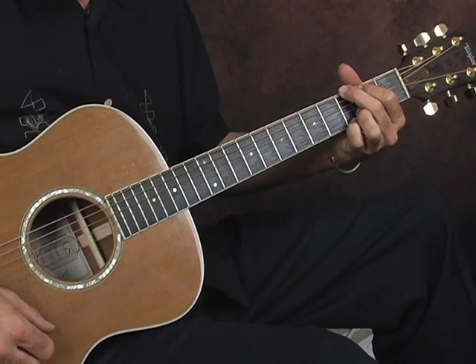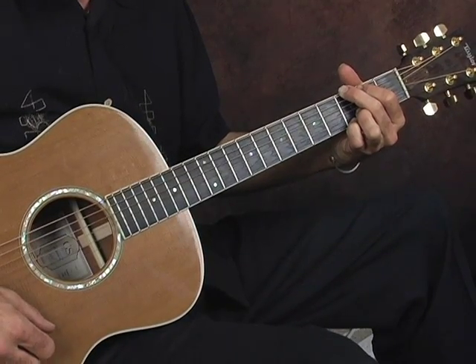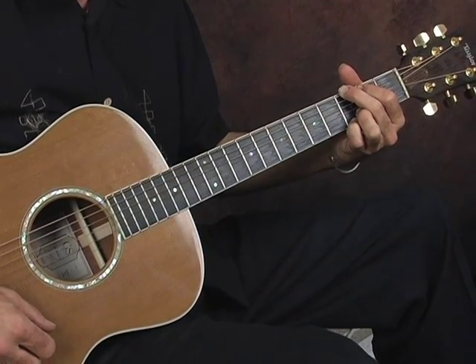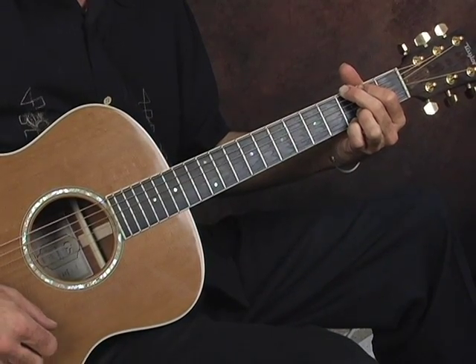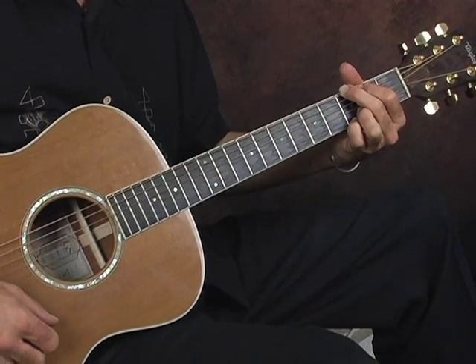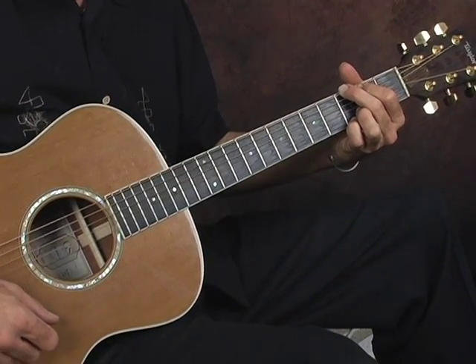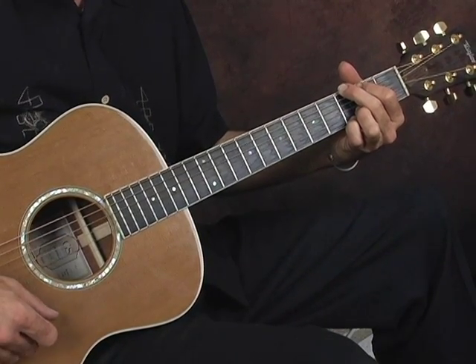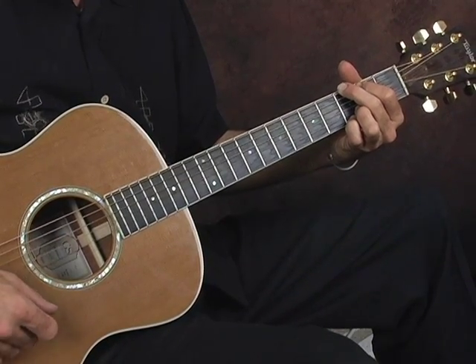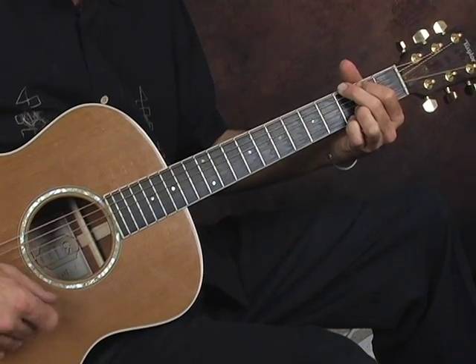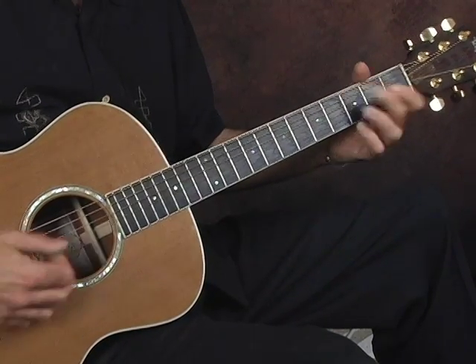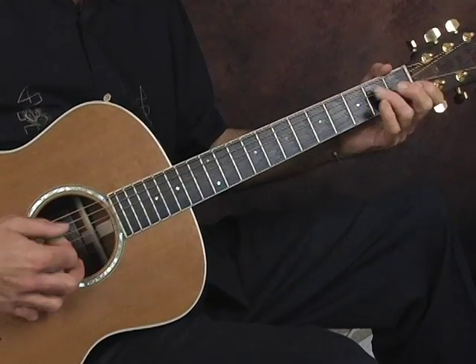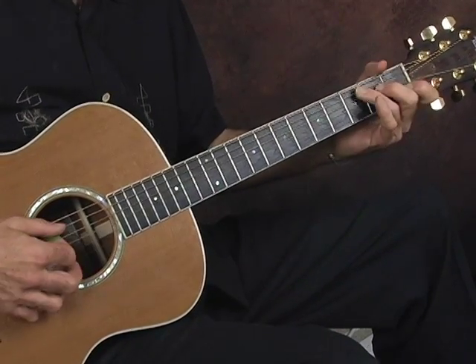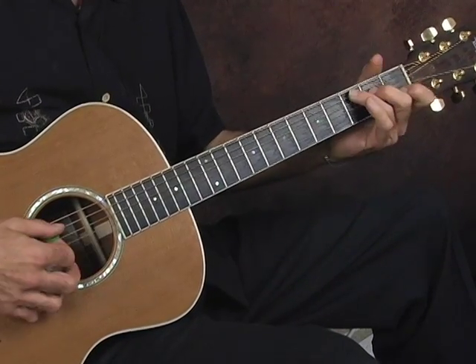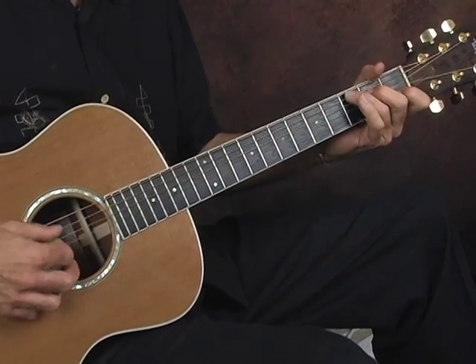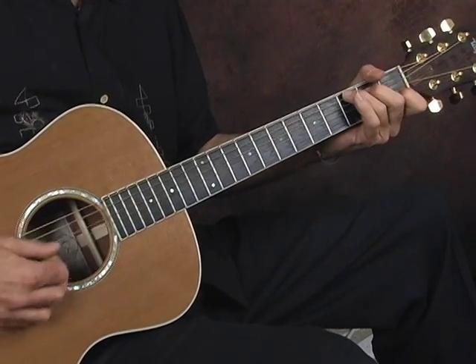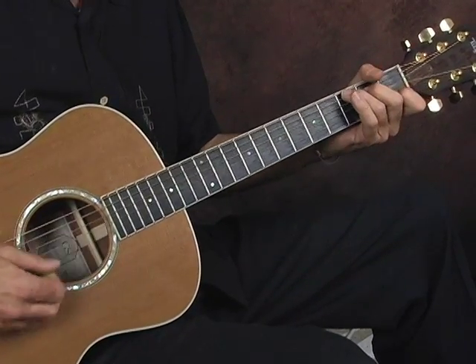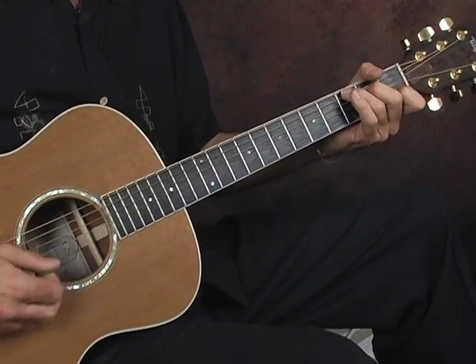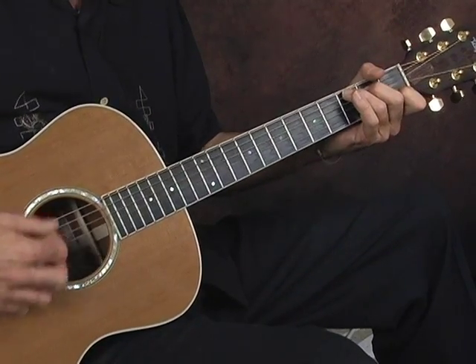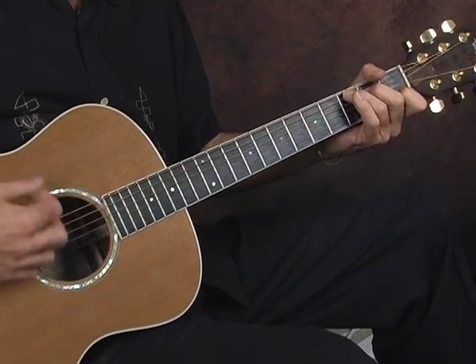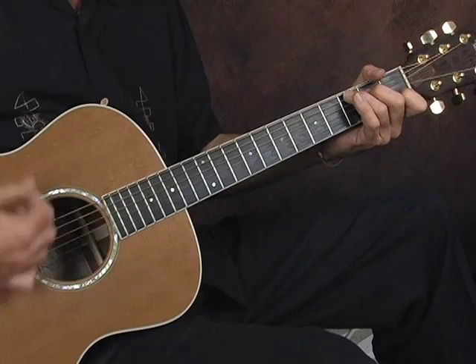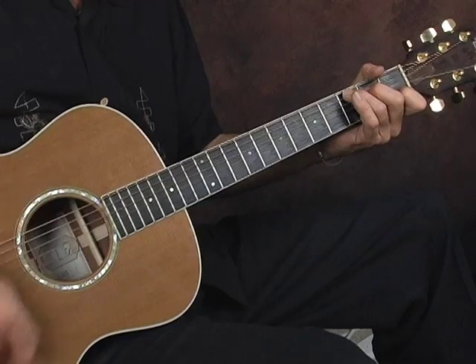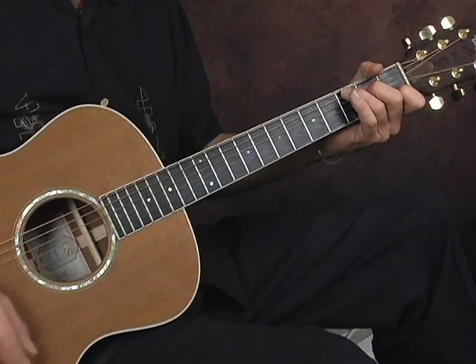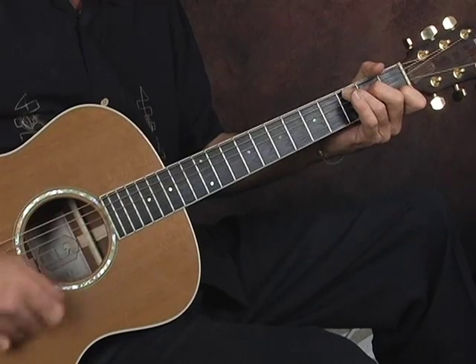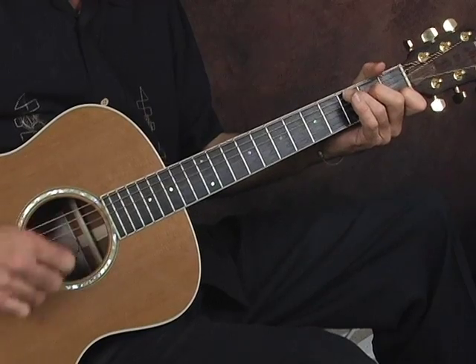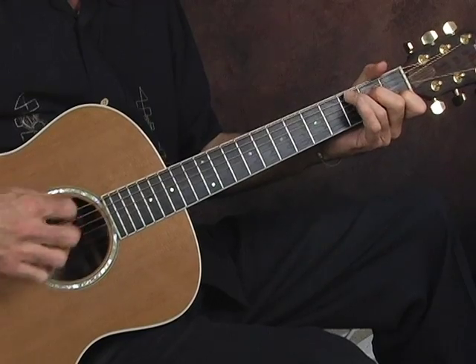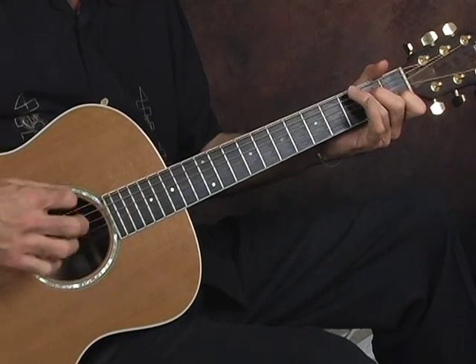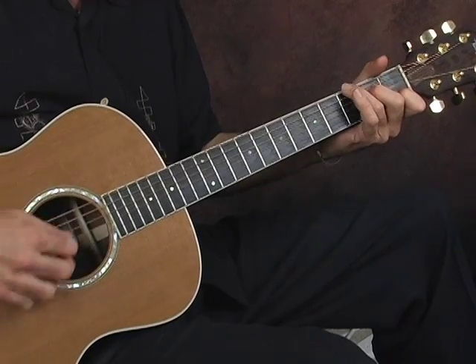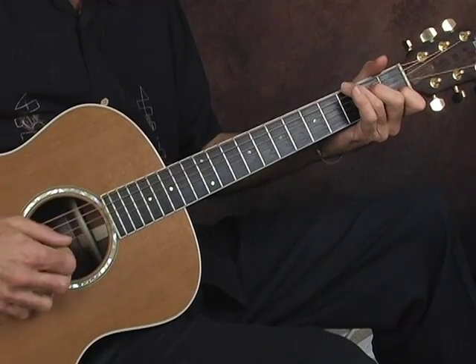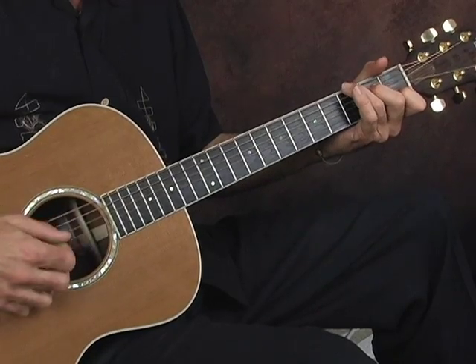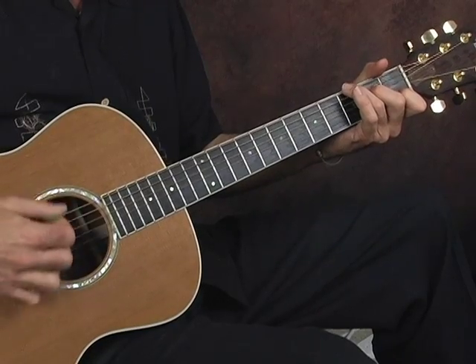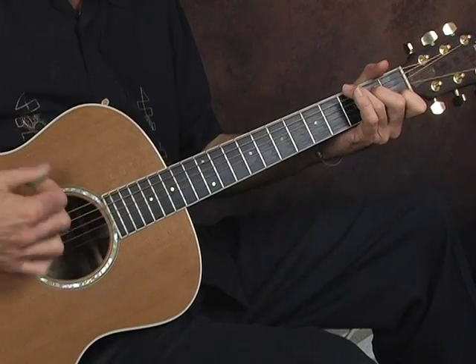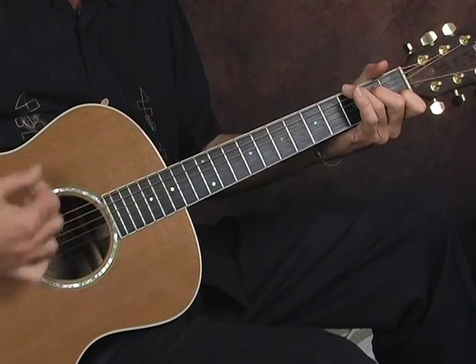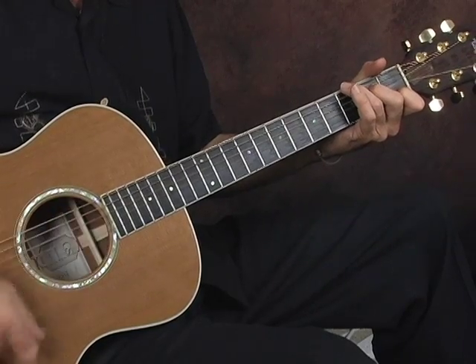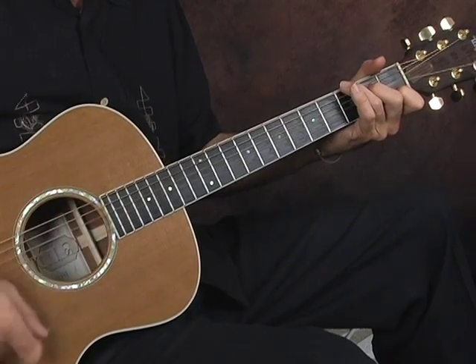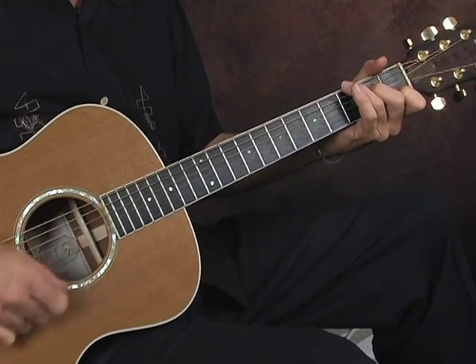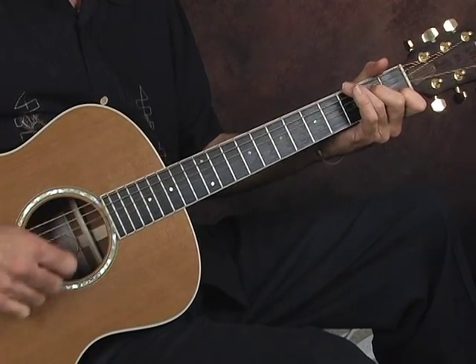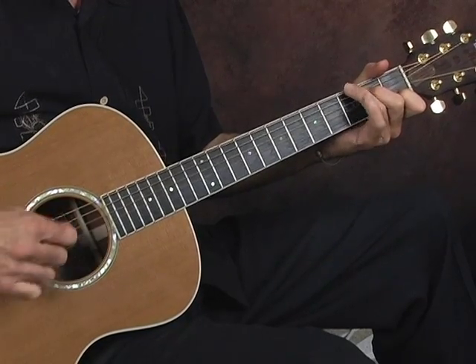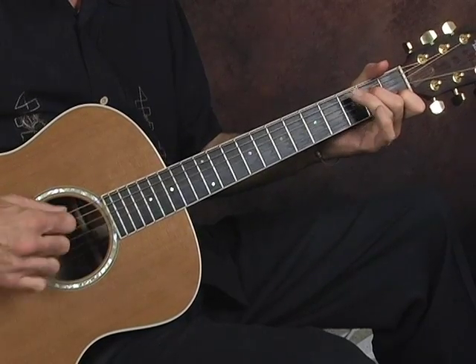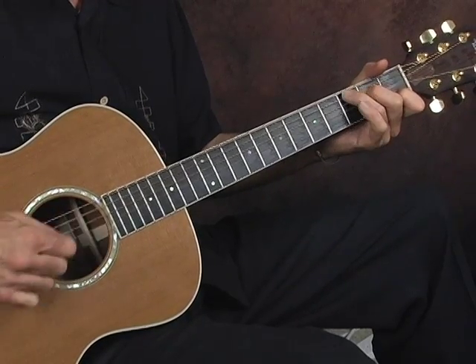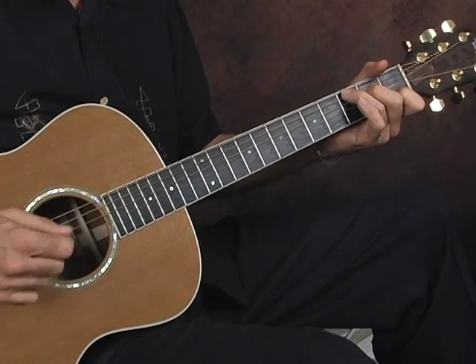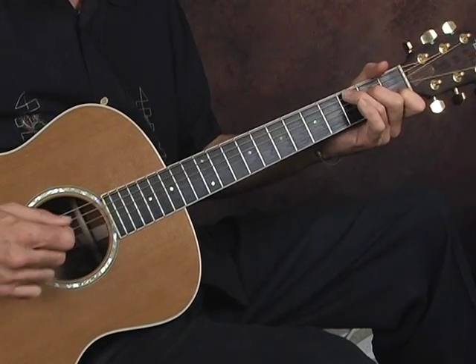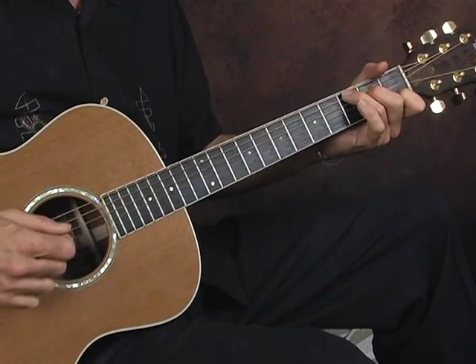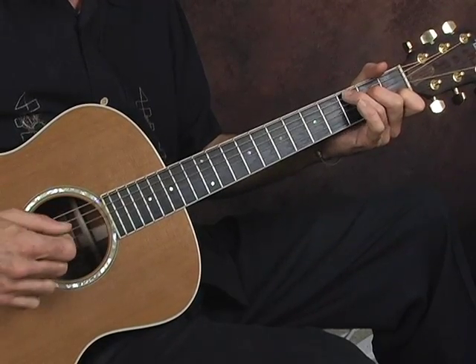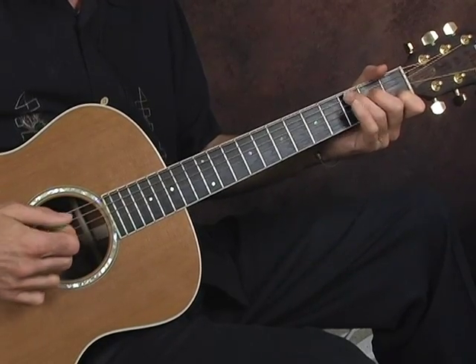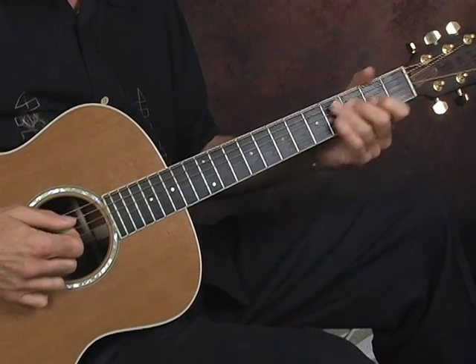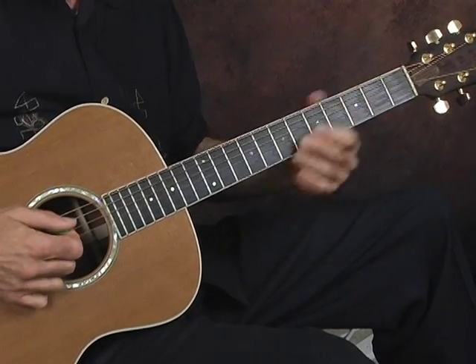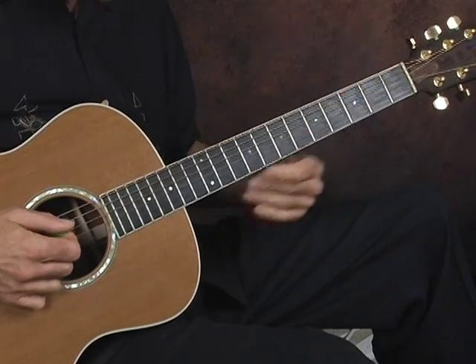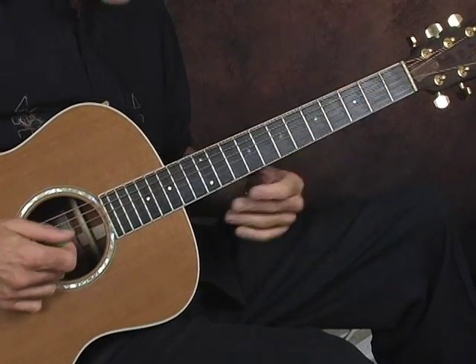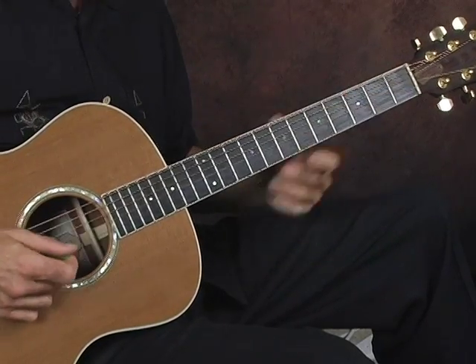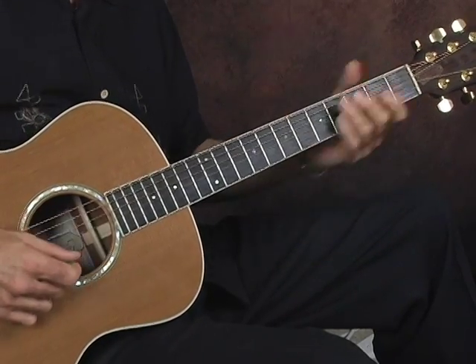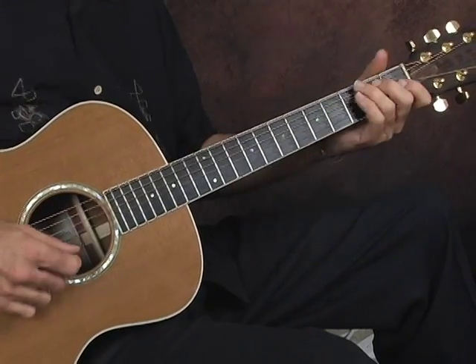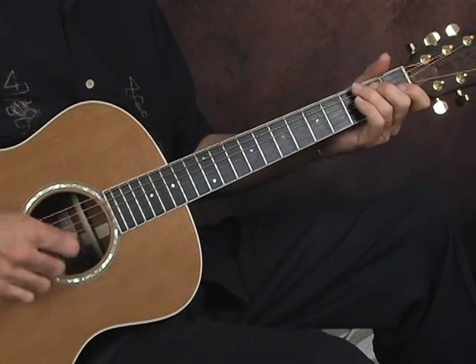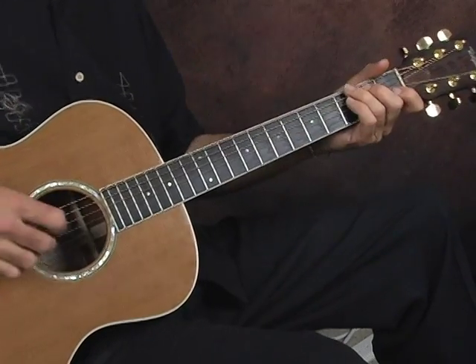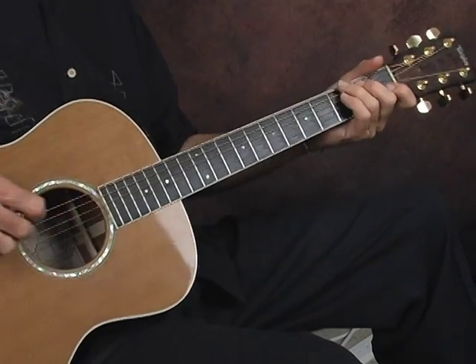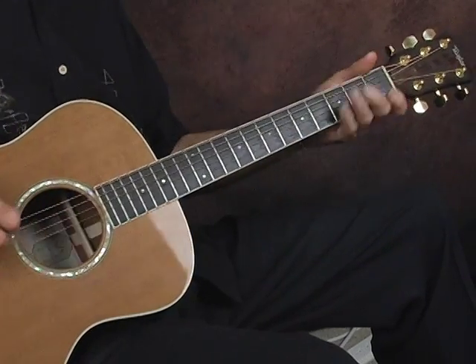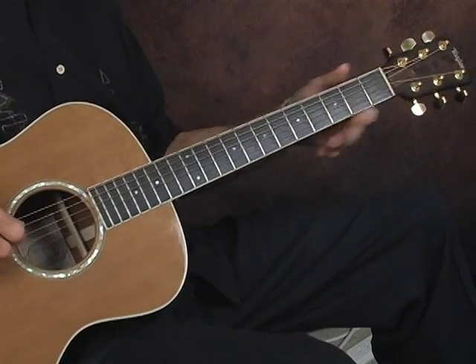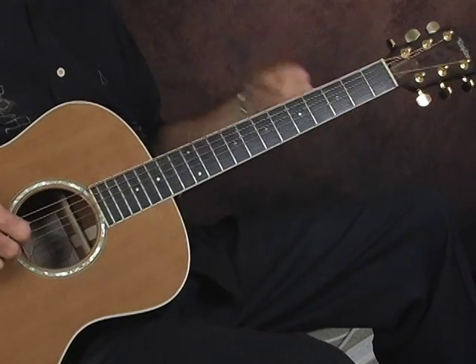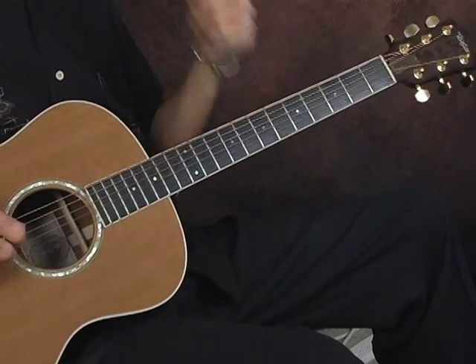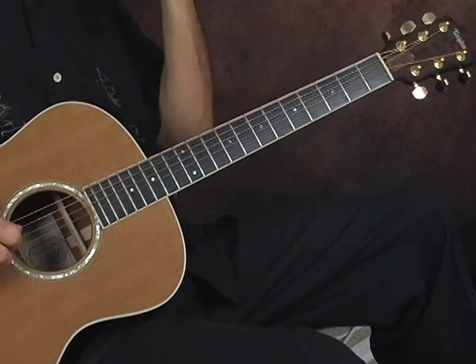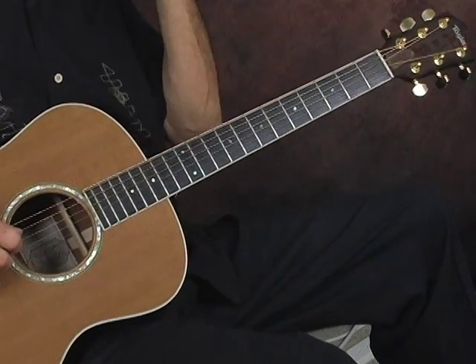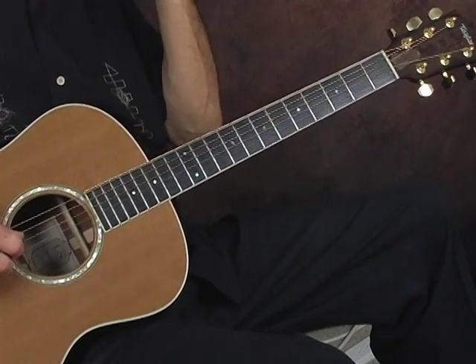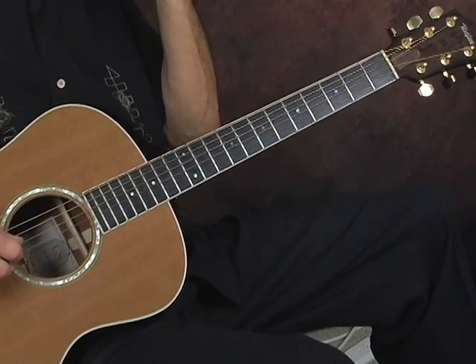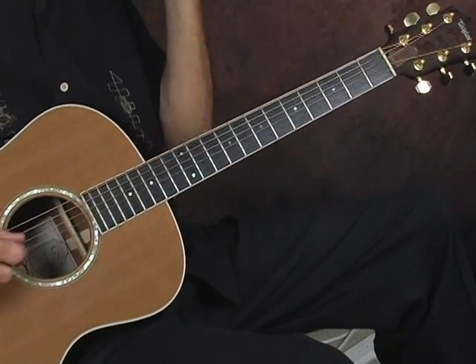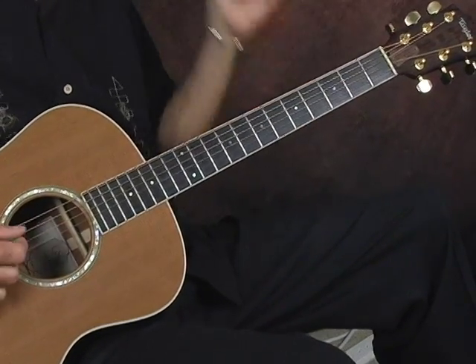Kind of tricky. We'll take it up to there.